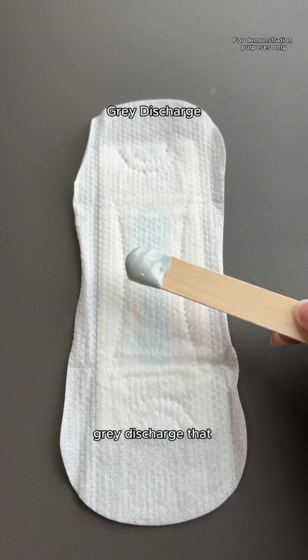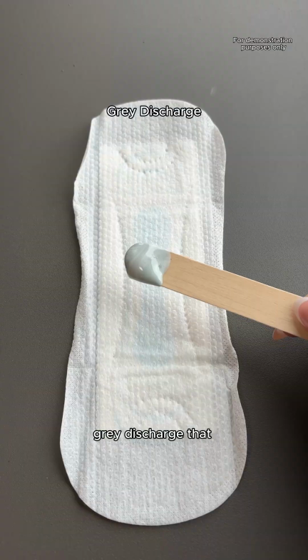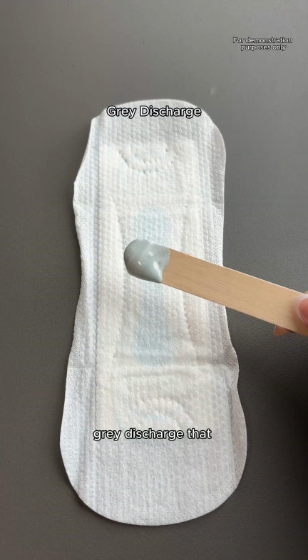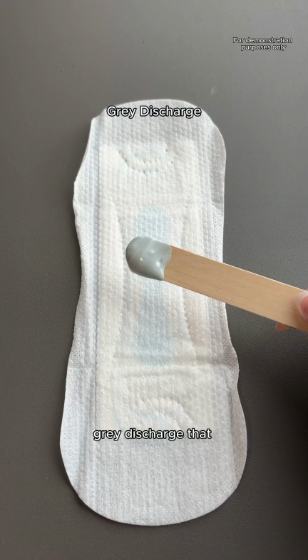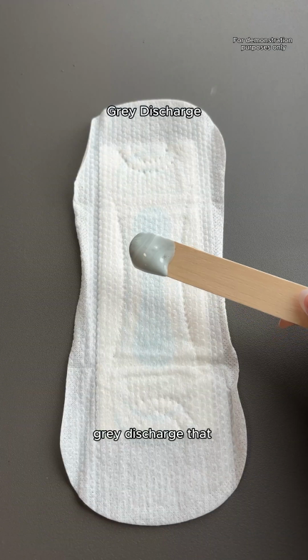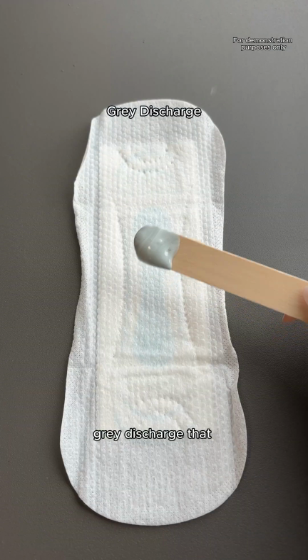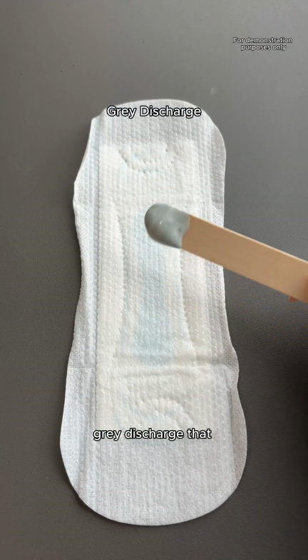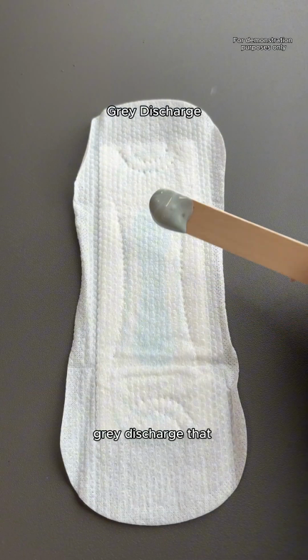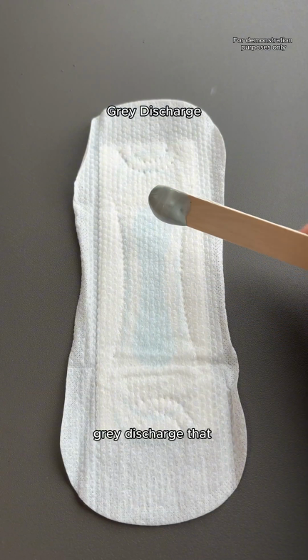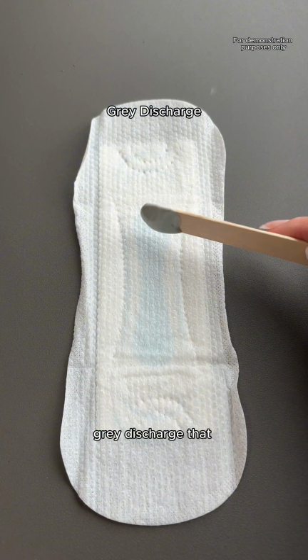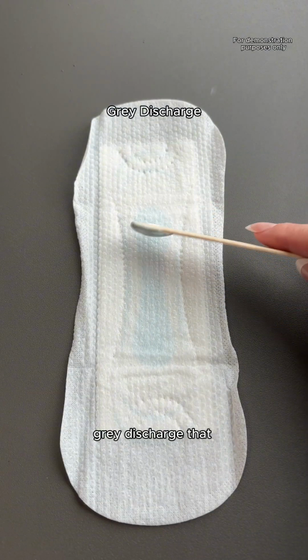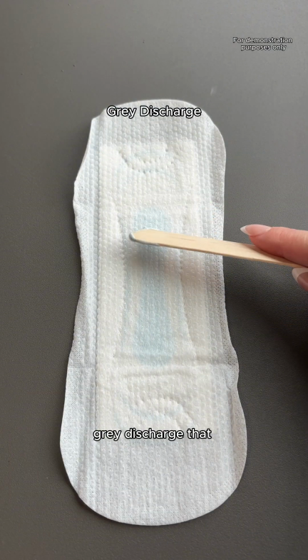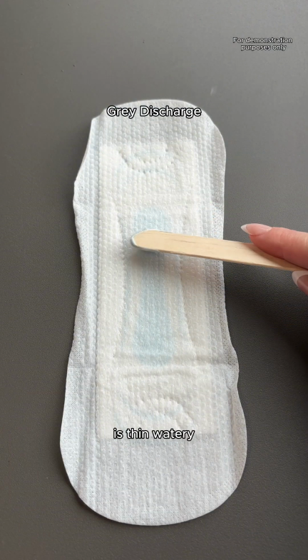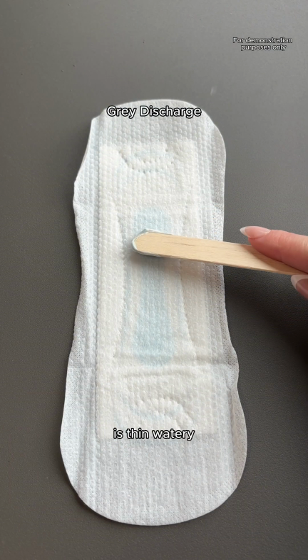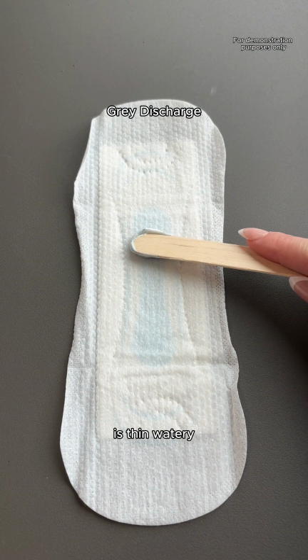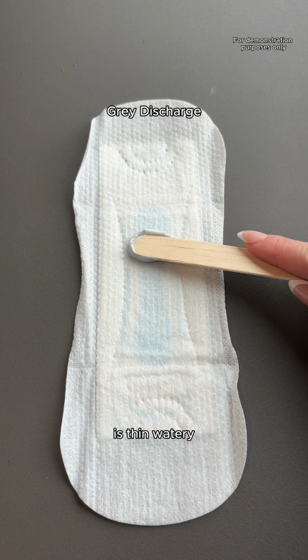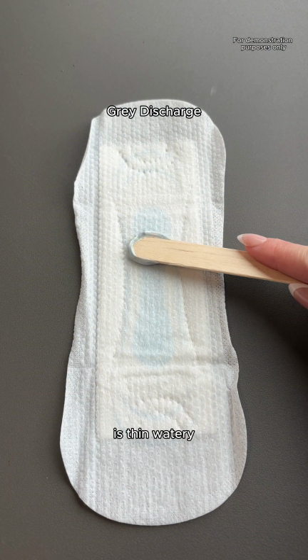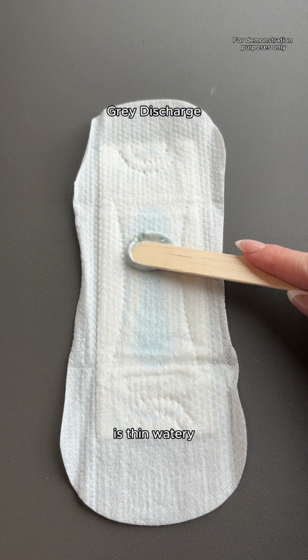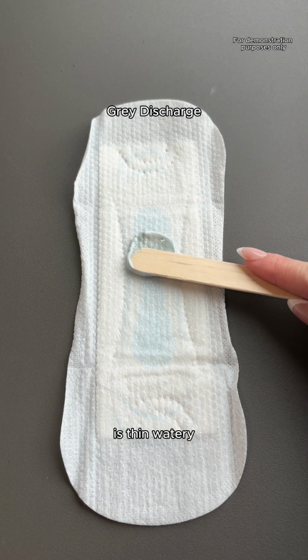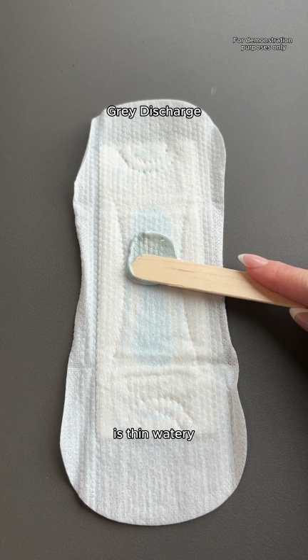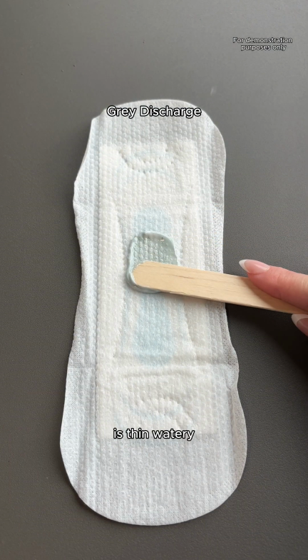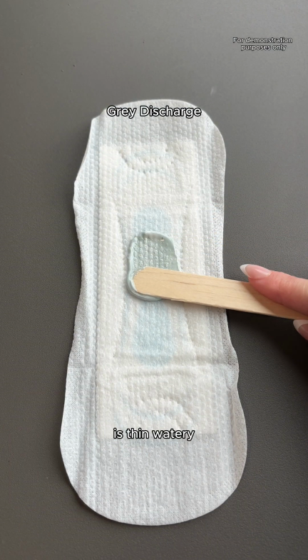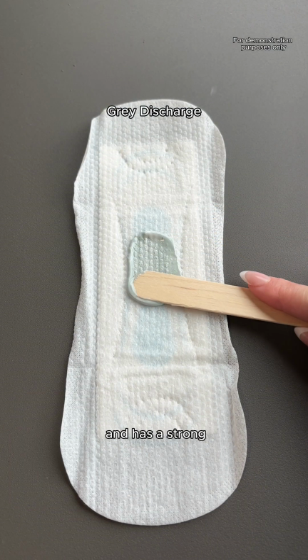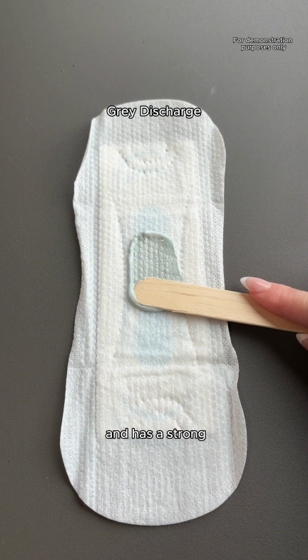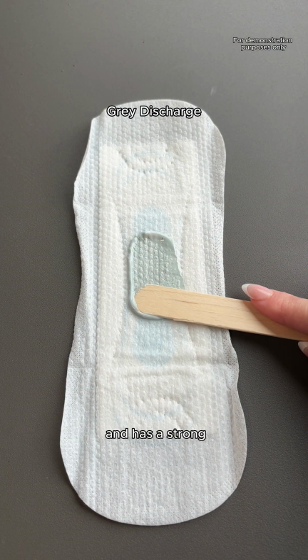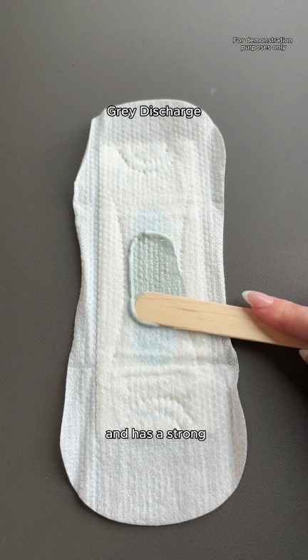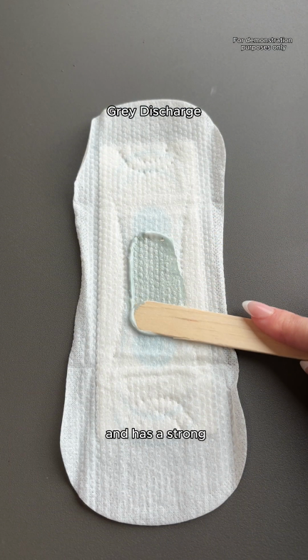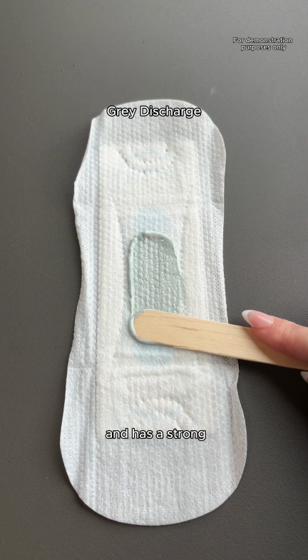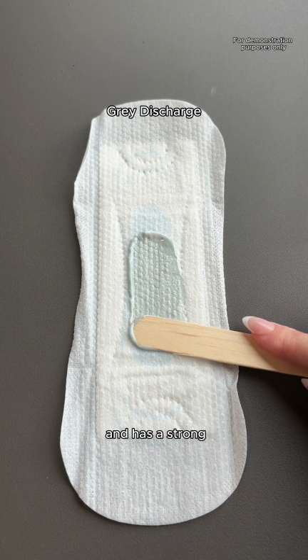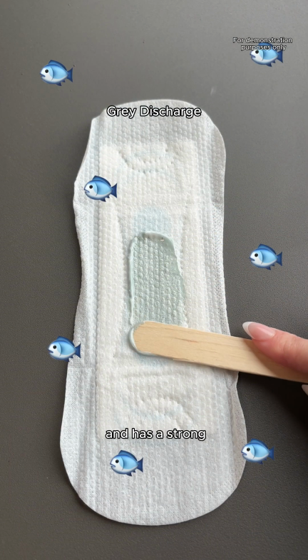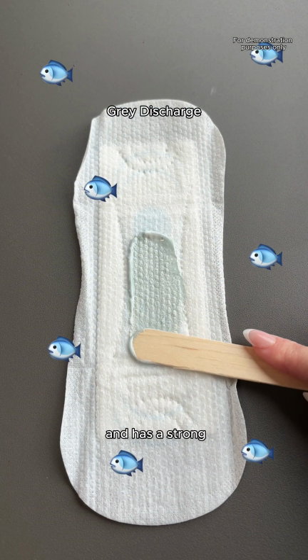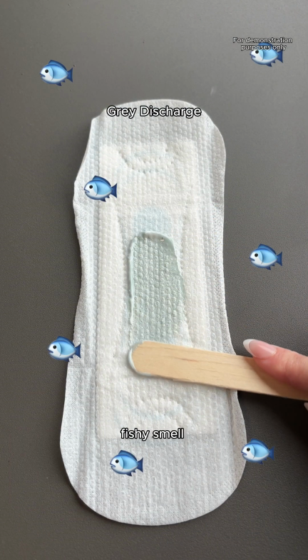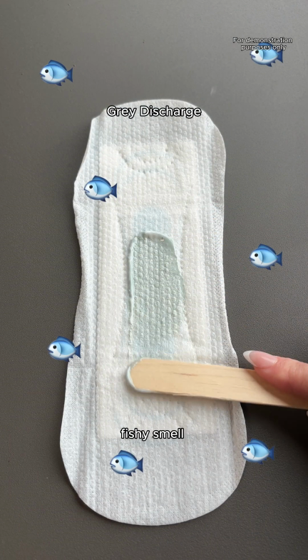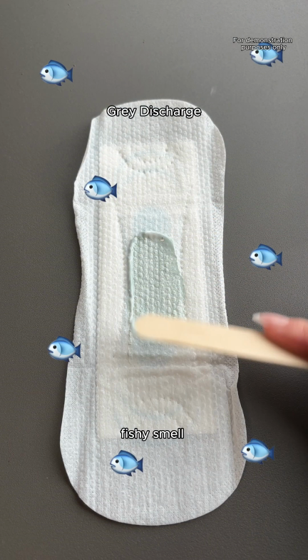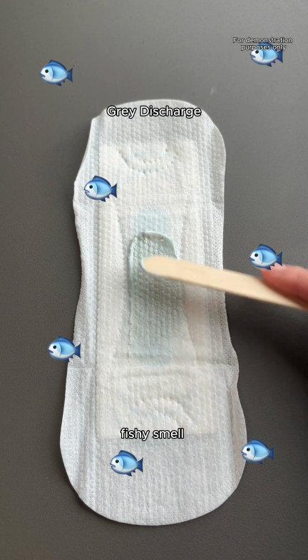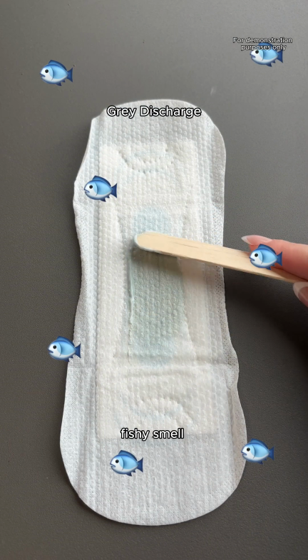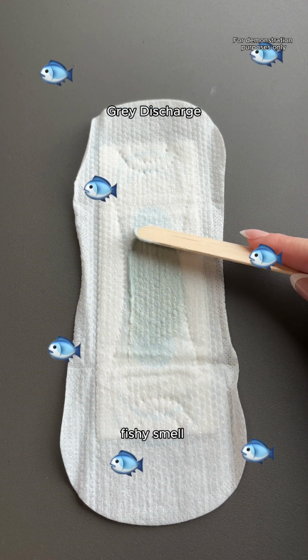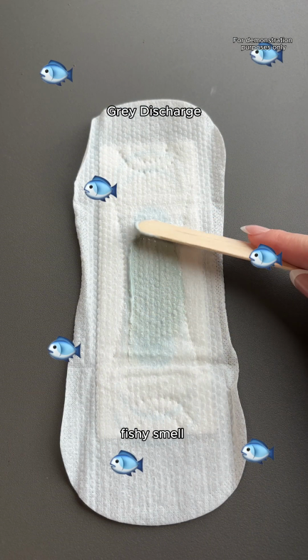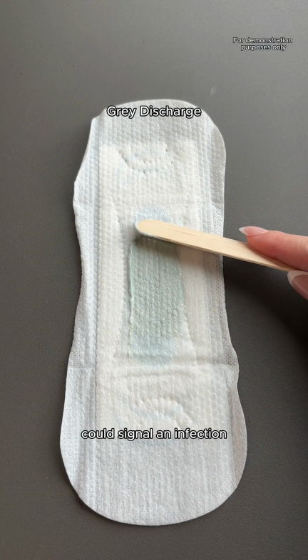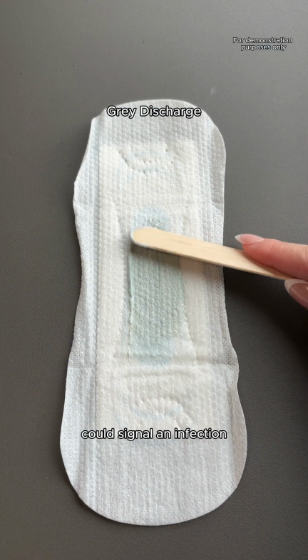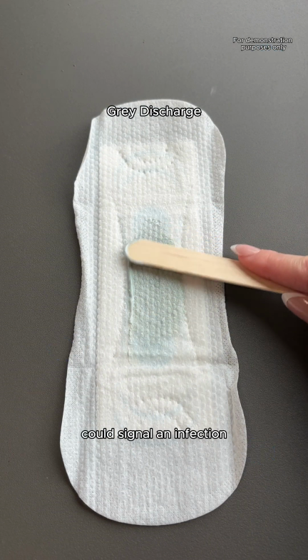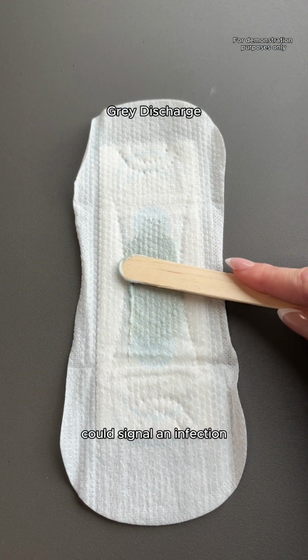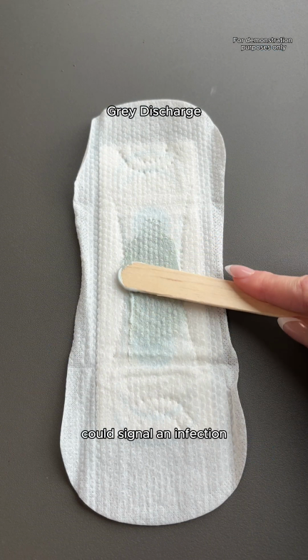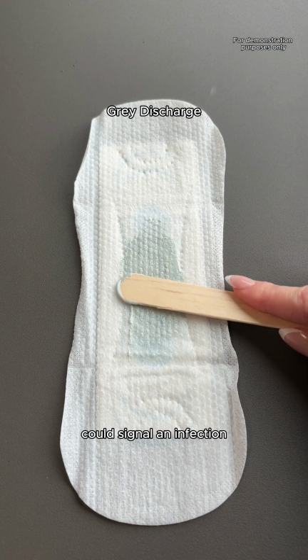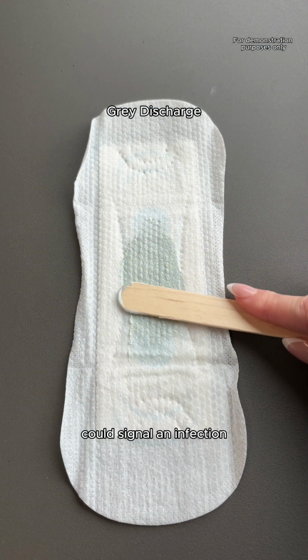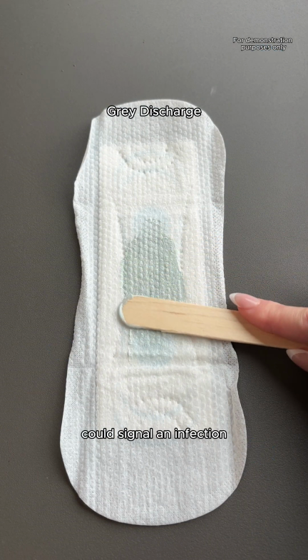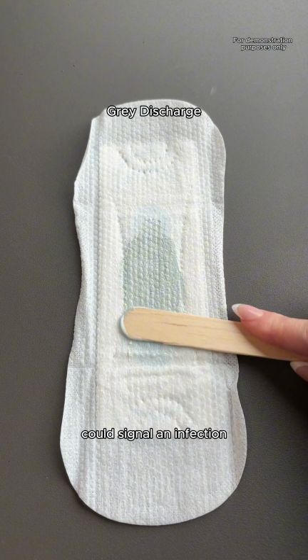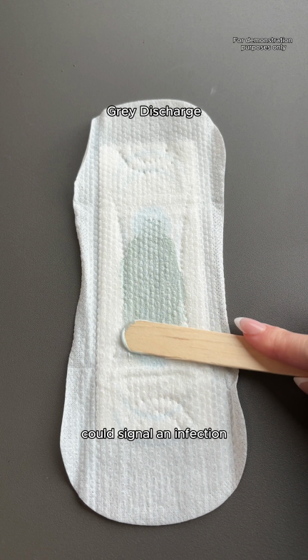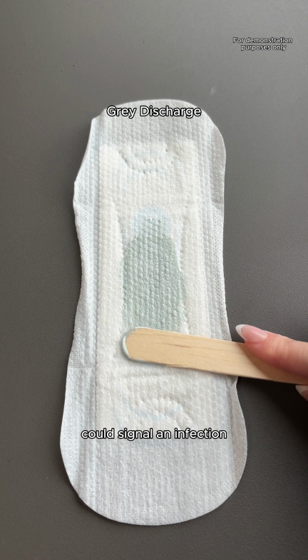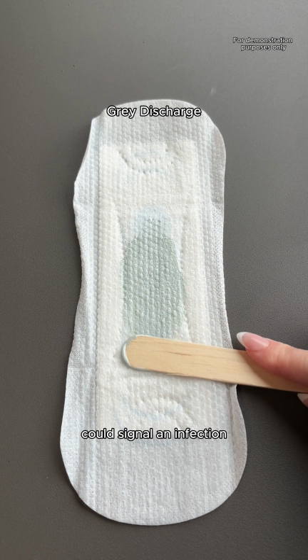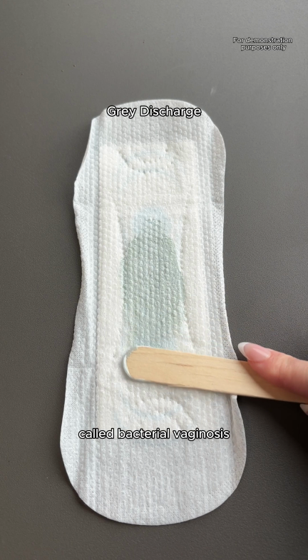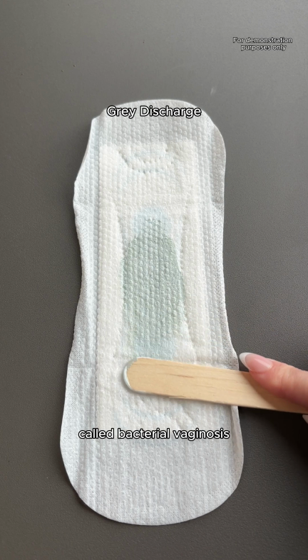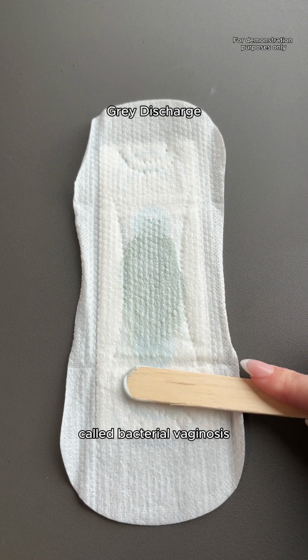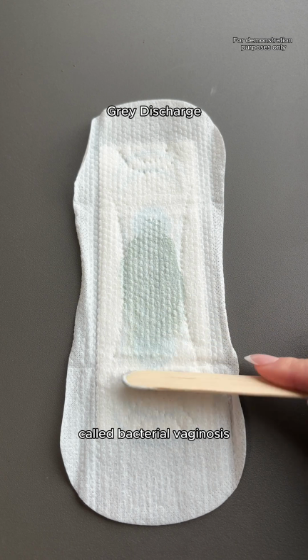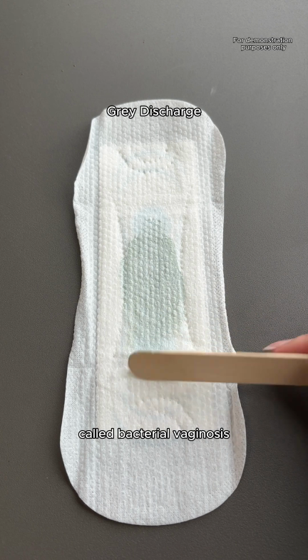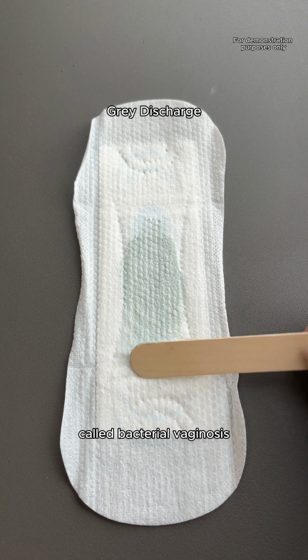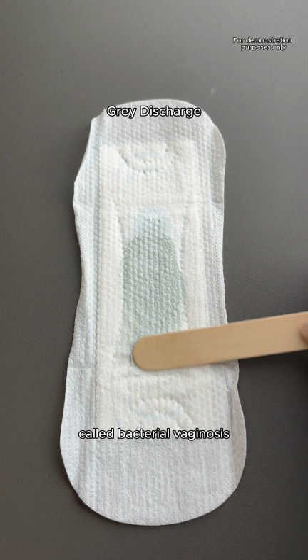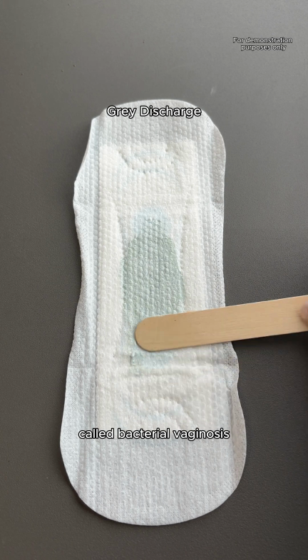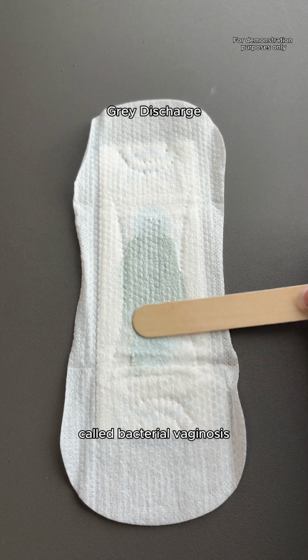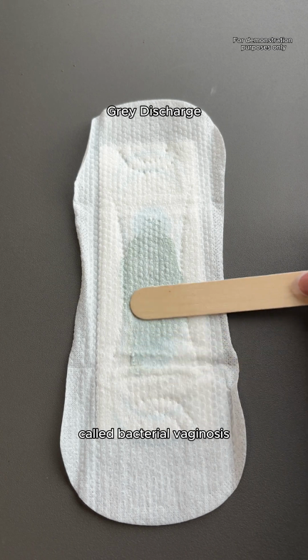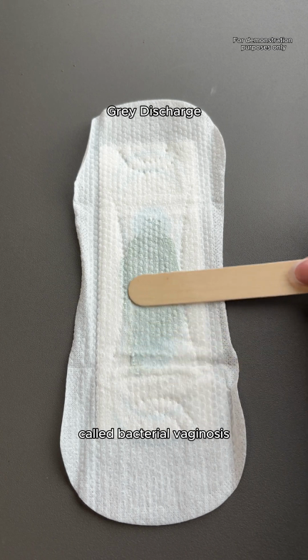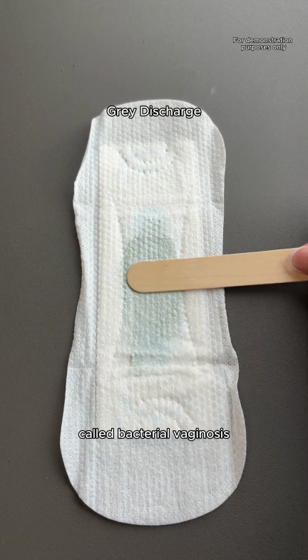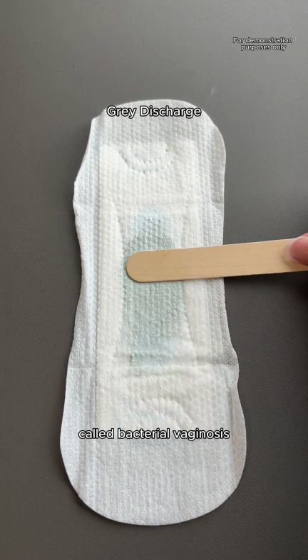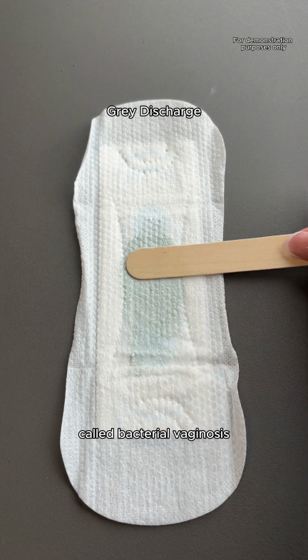Grey discharge that is thin, watery, and has a strong fishy smell could signal an infection called bacterial vaginosis.